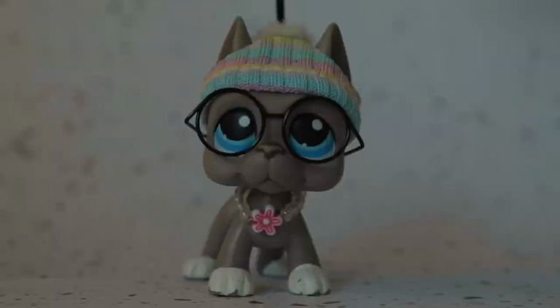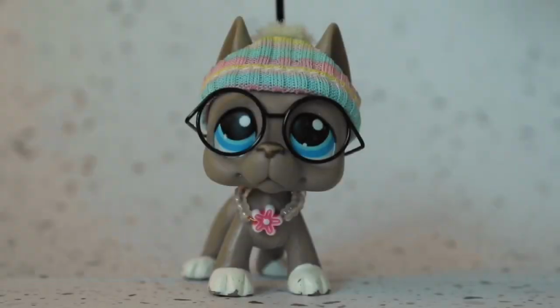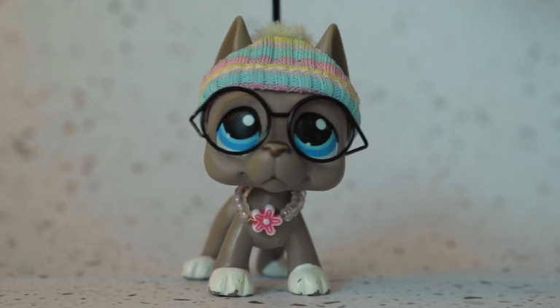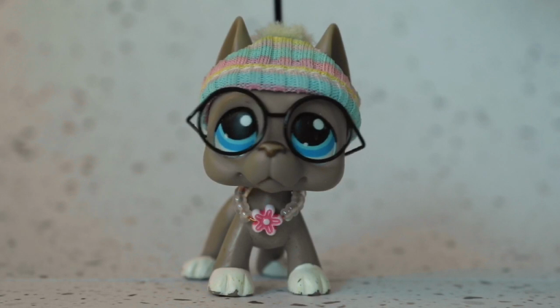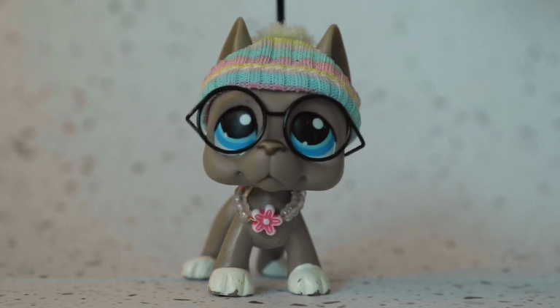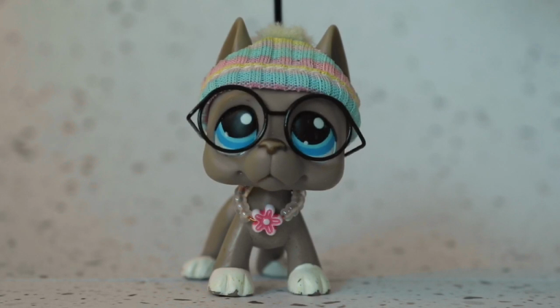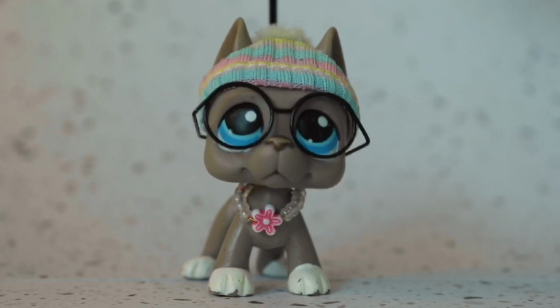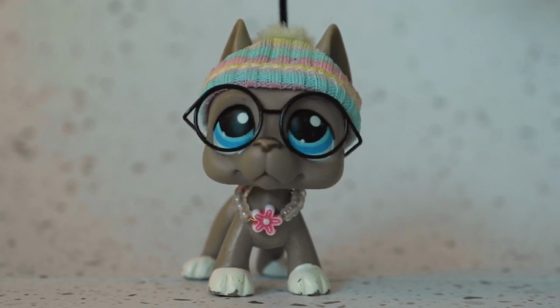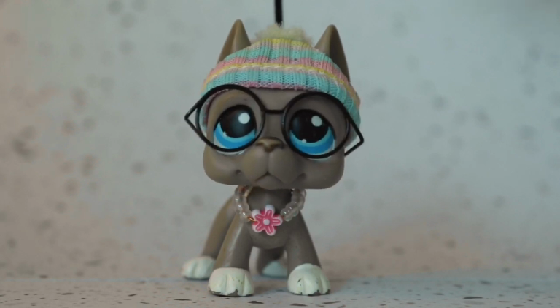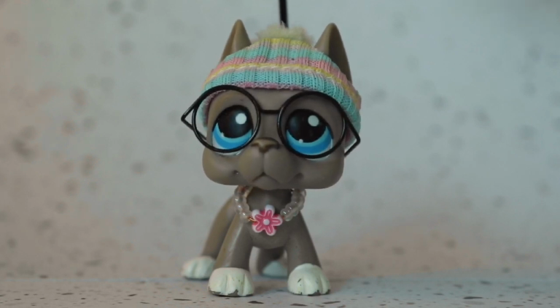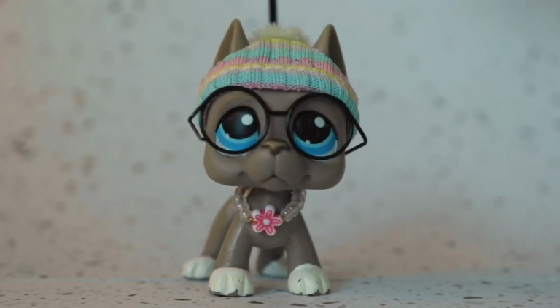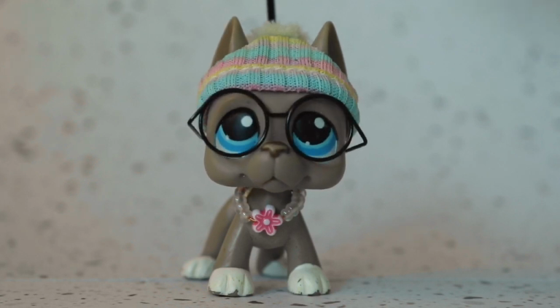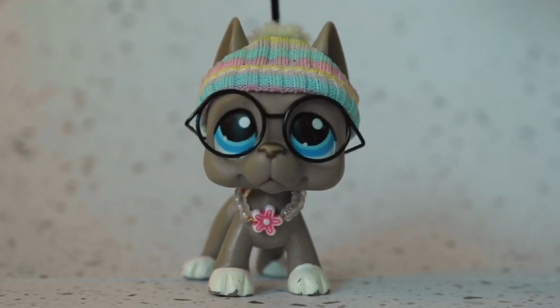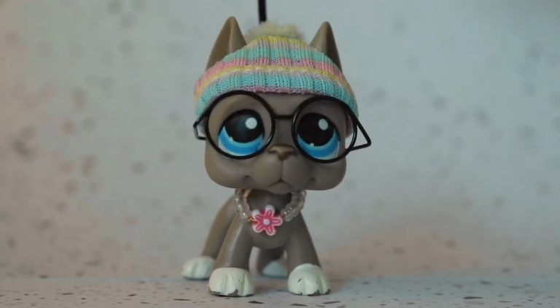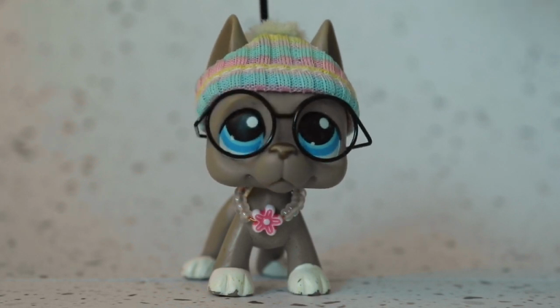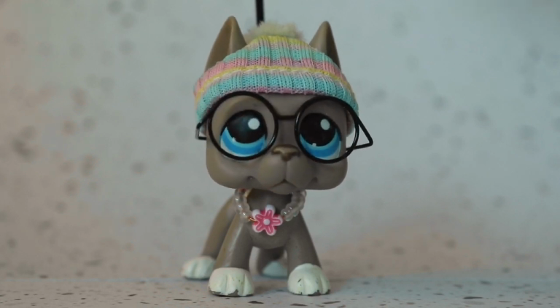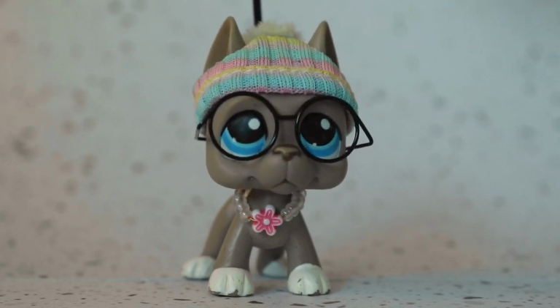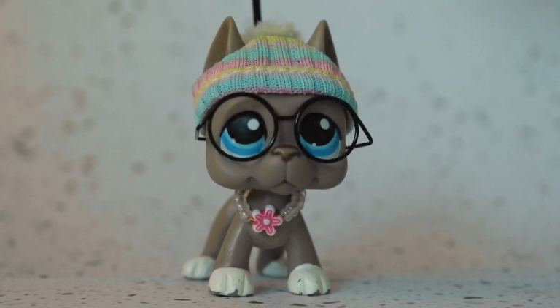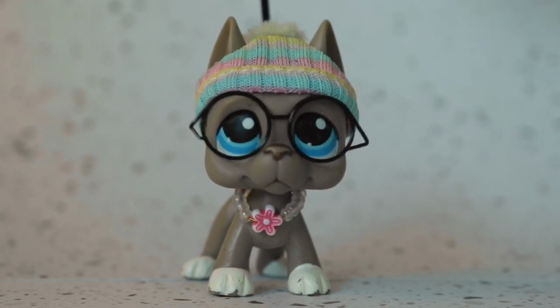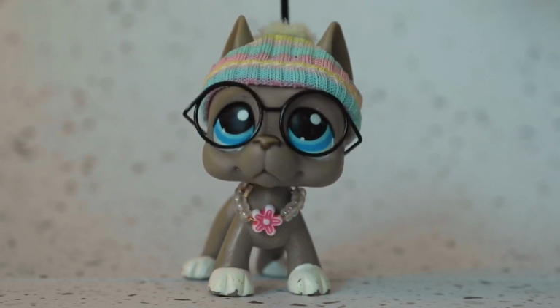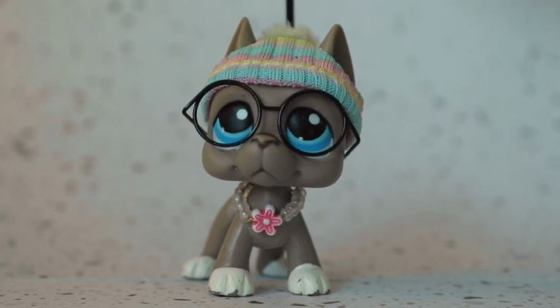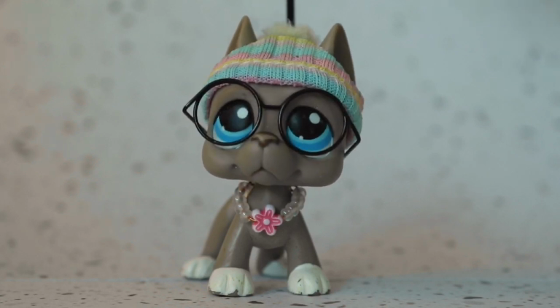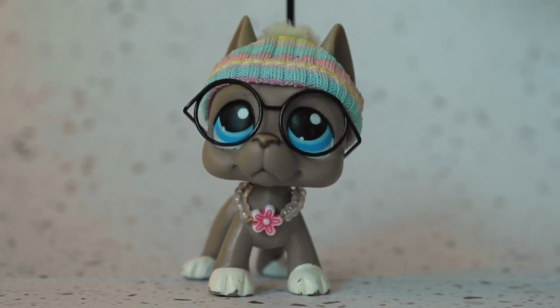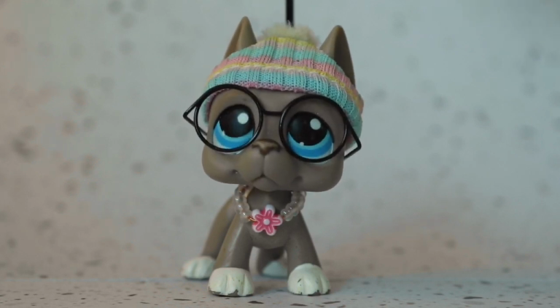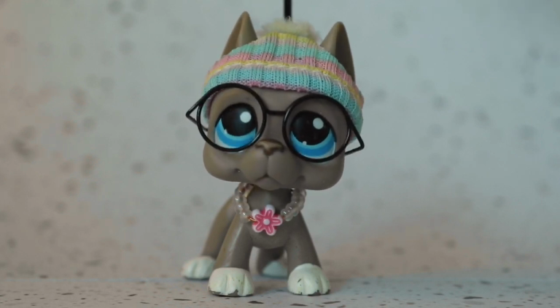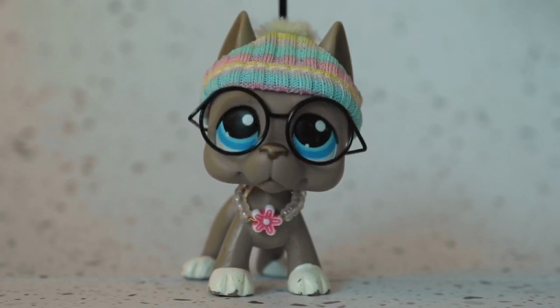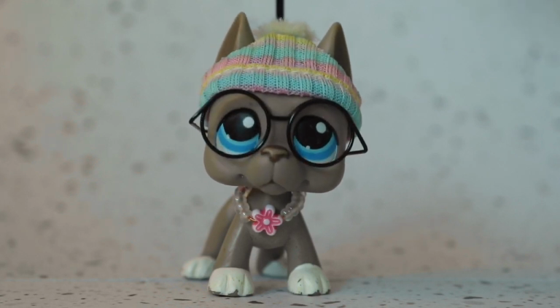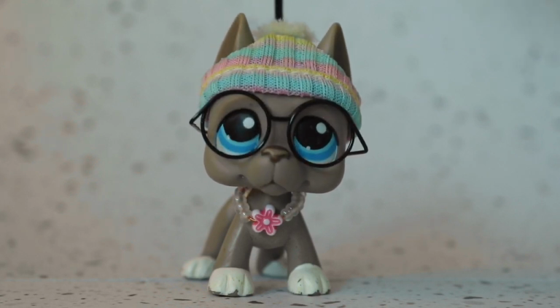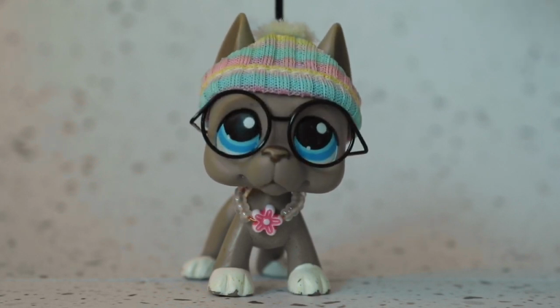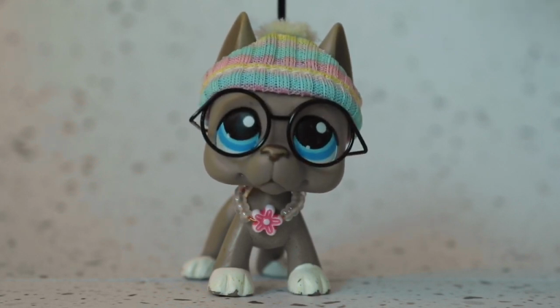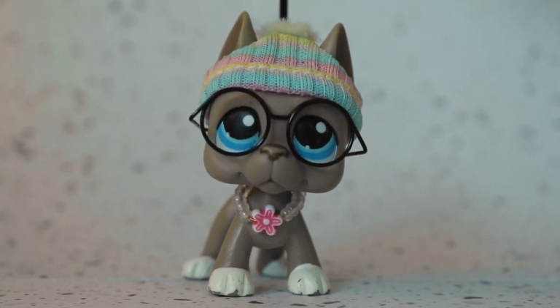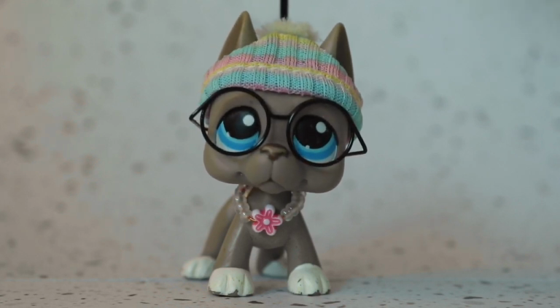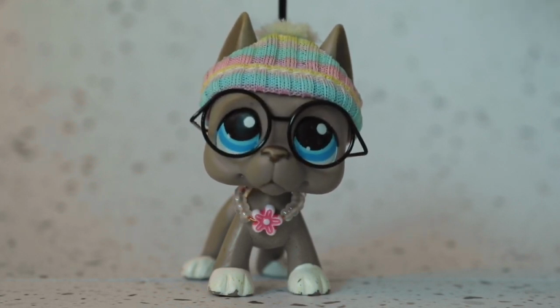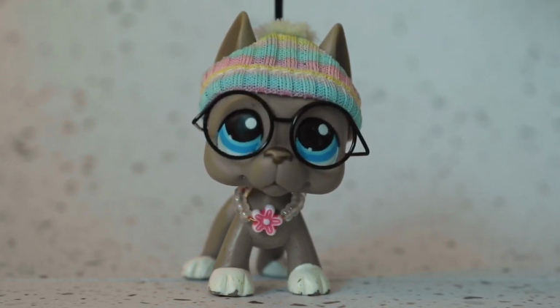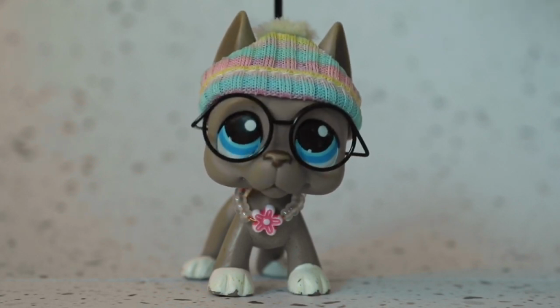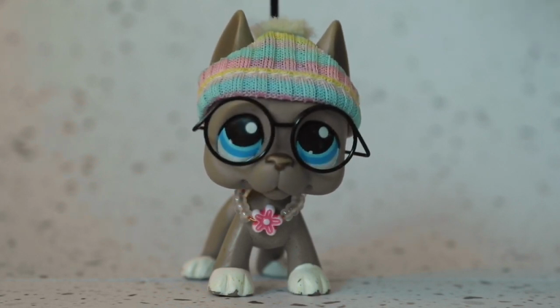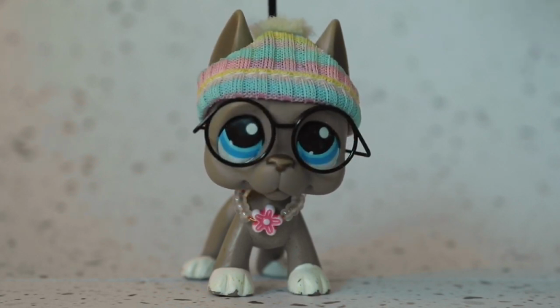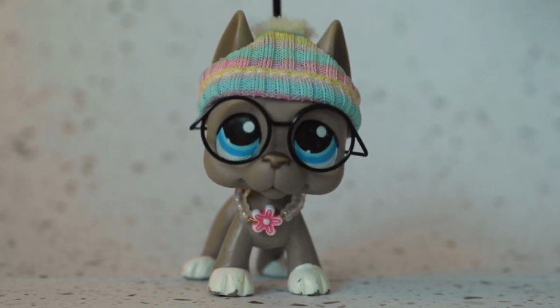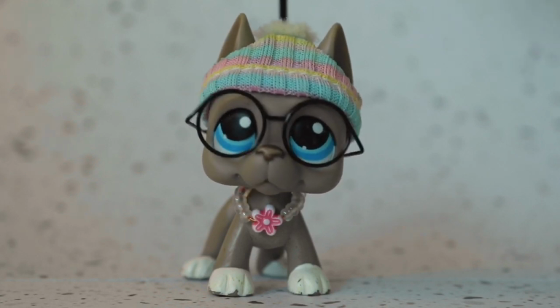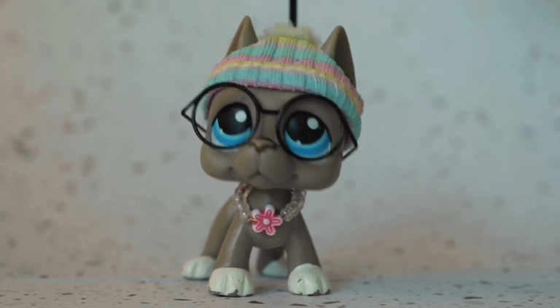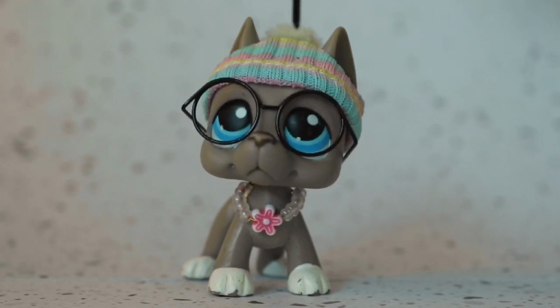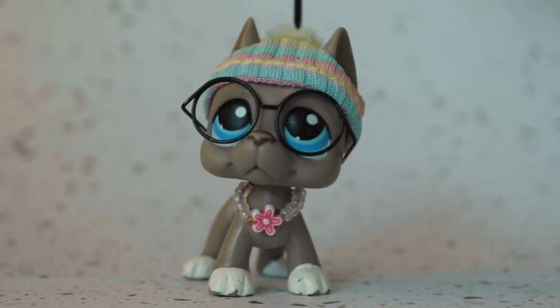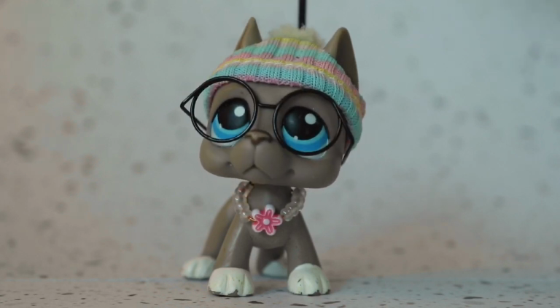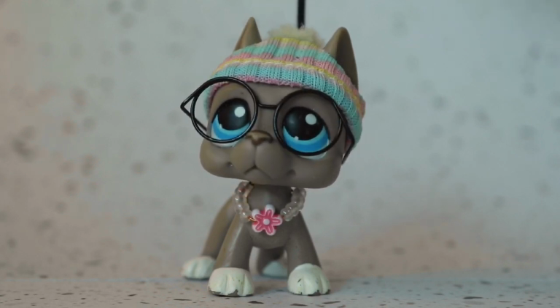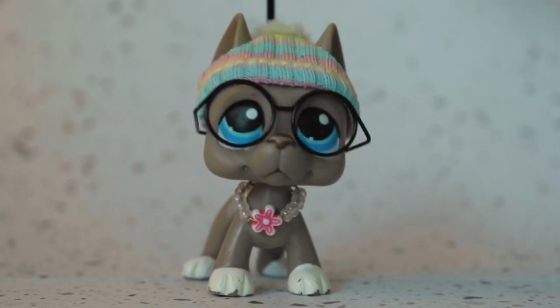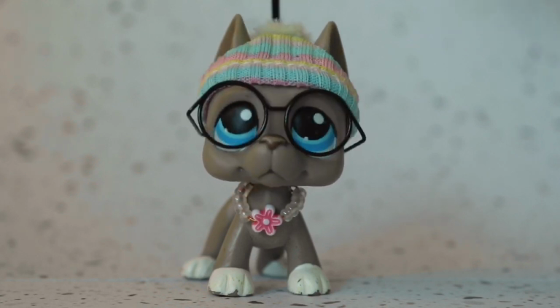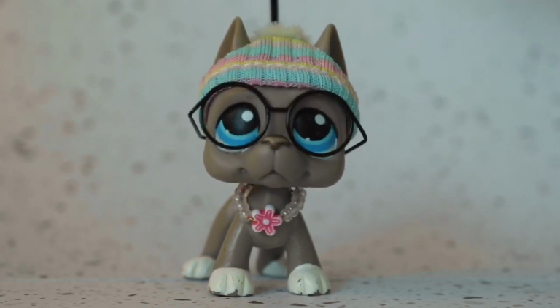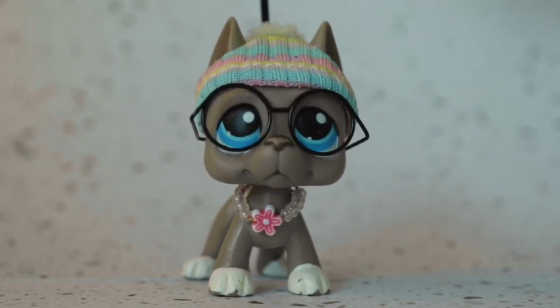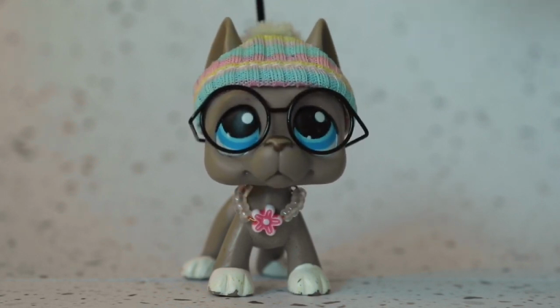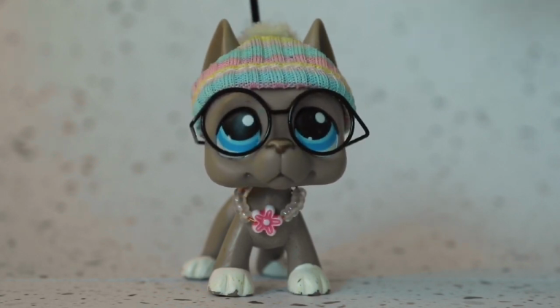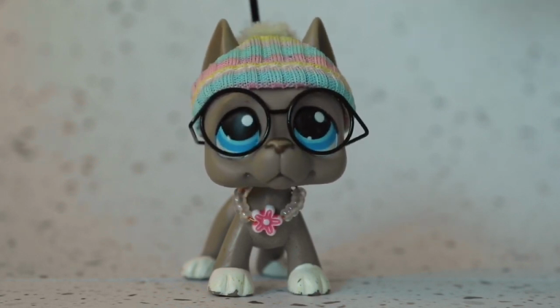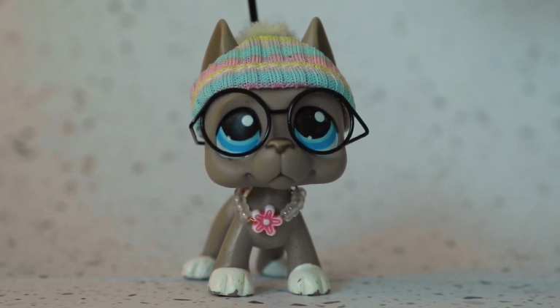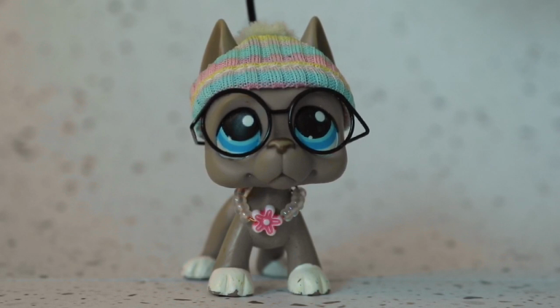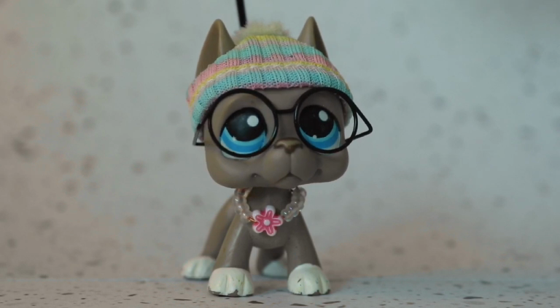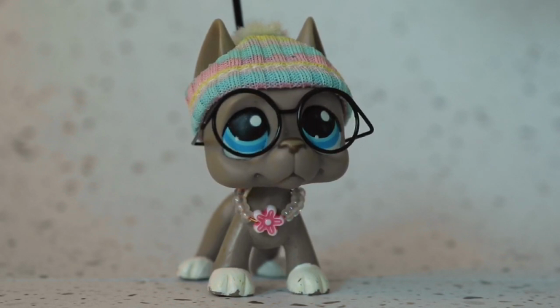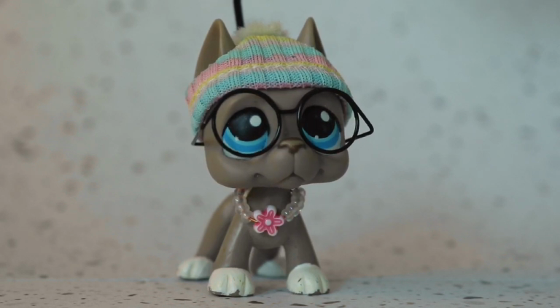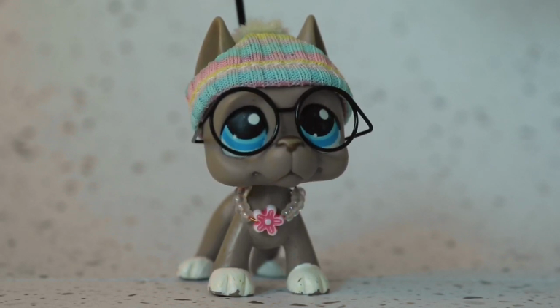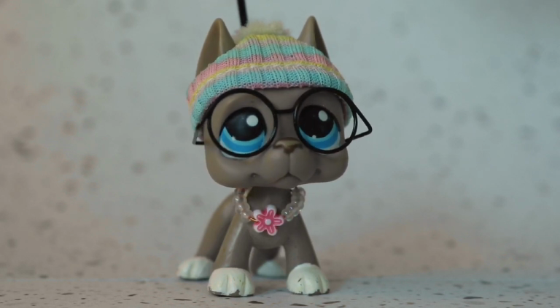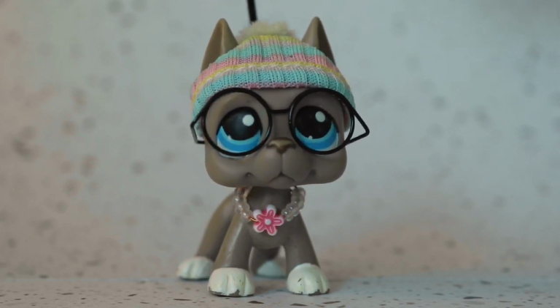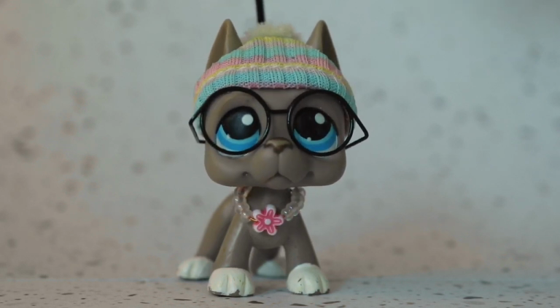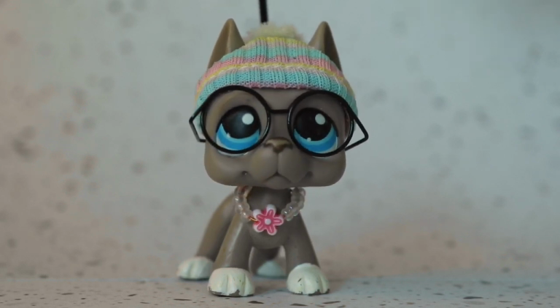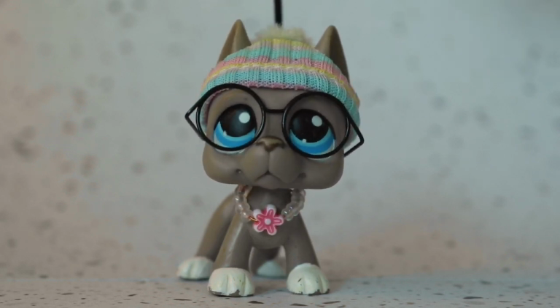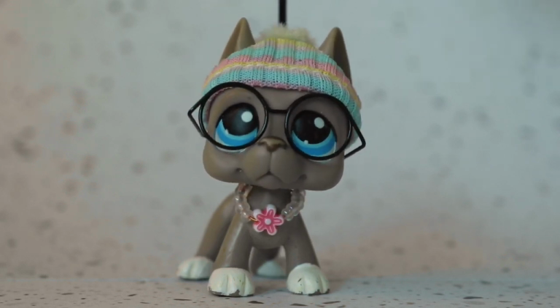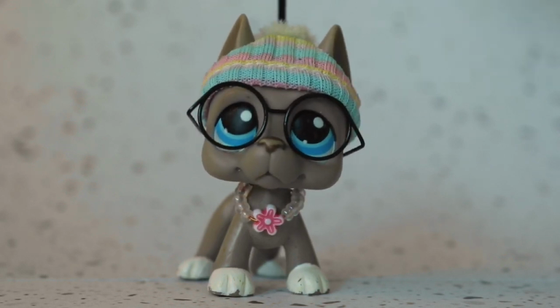Hi everyone, it's Natalie here. I realize it has been a hot minute. My excuse for that? Life.